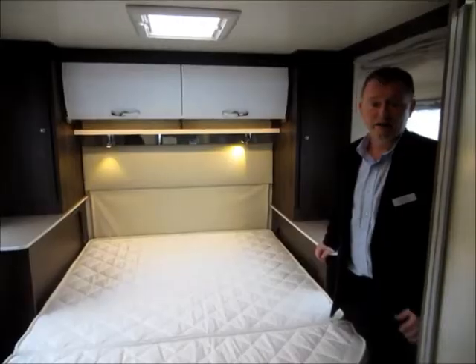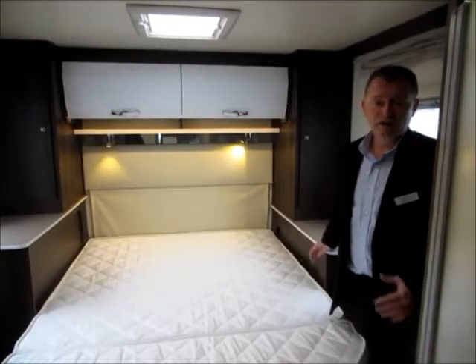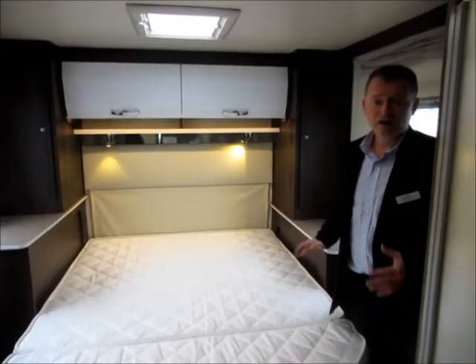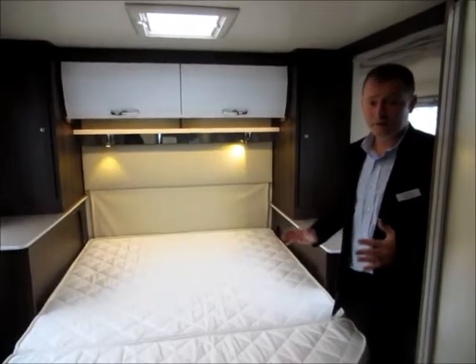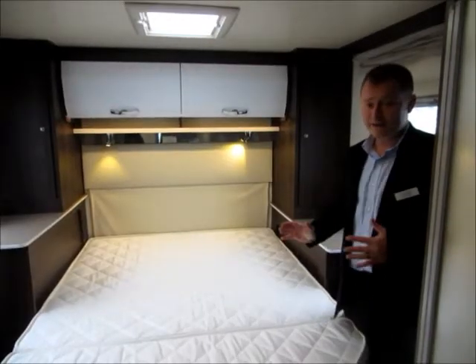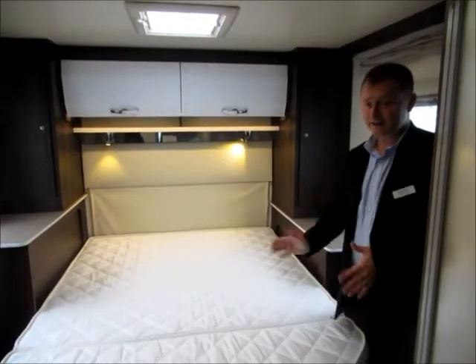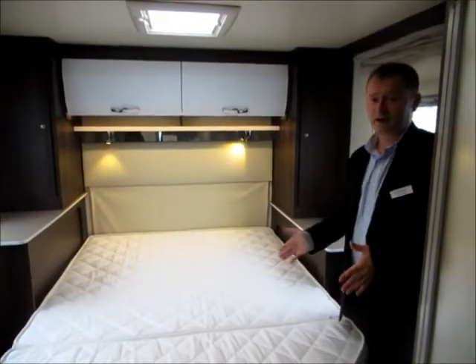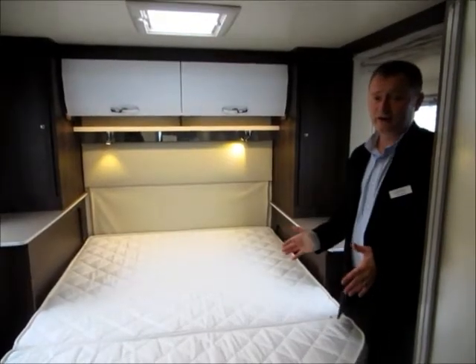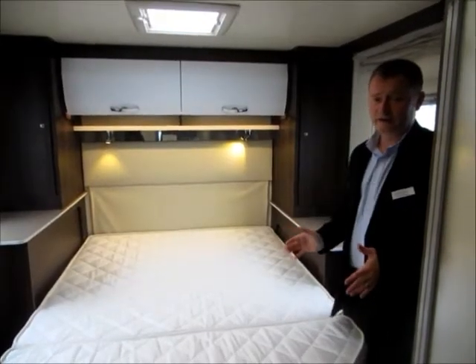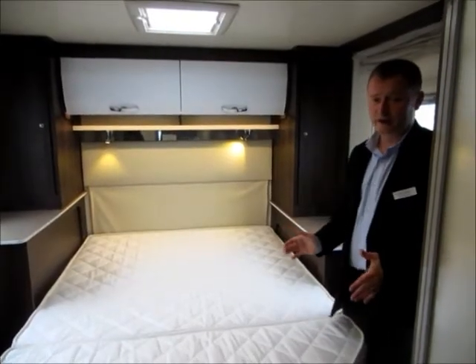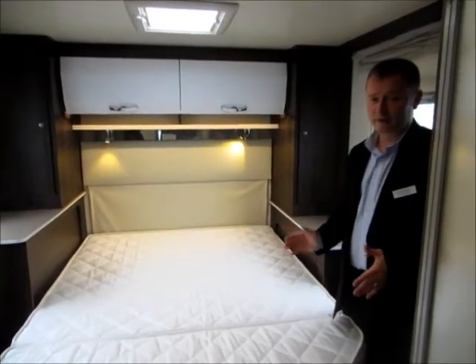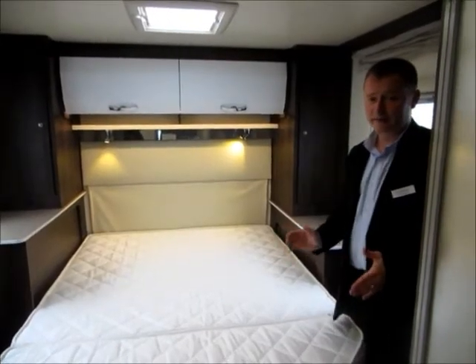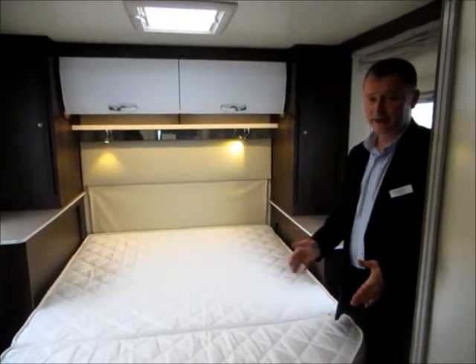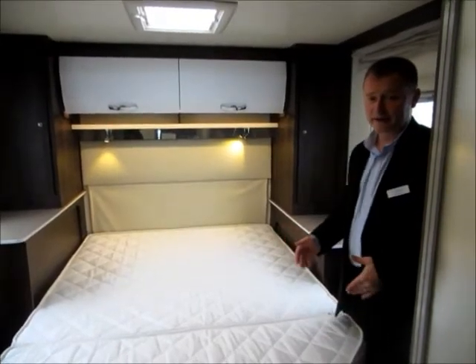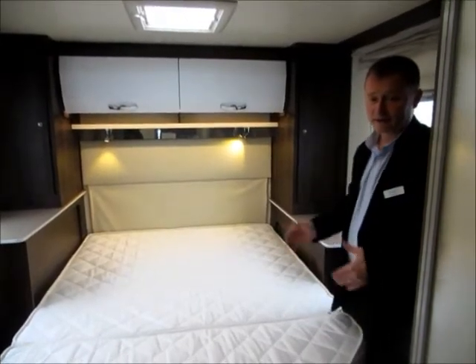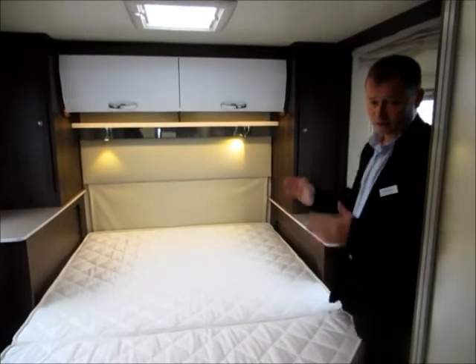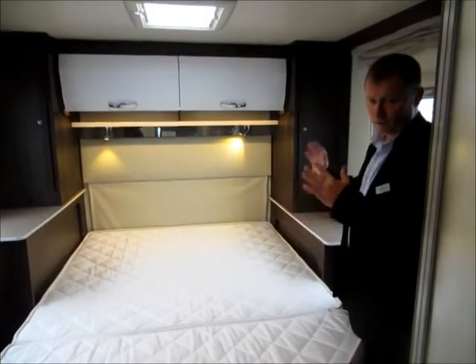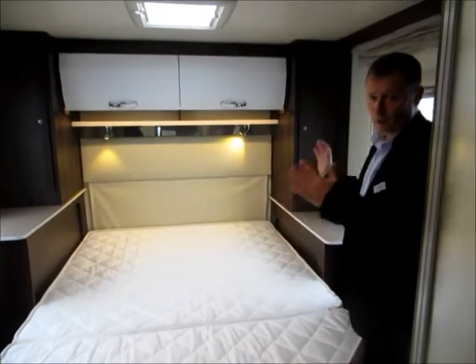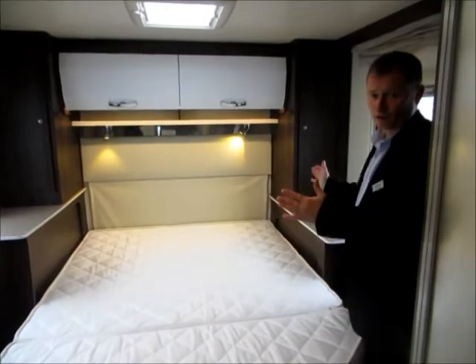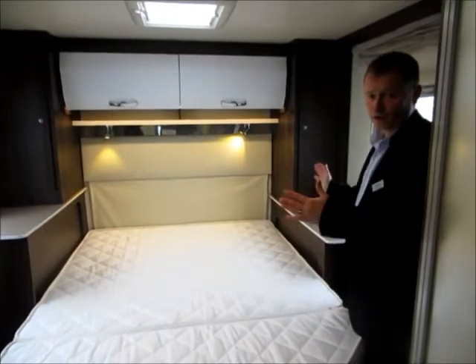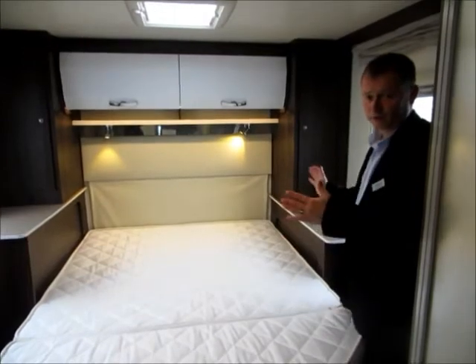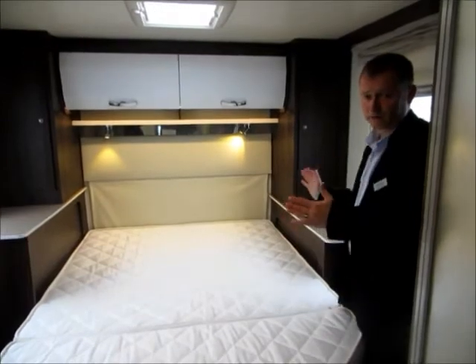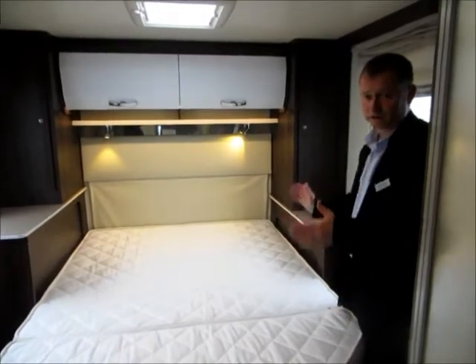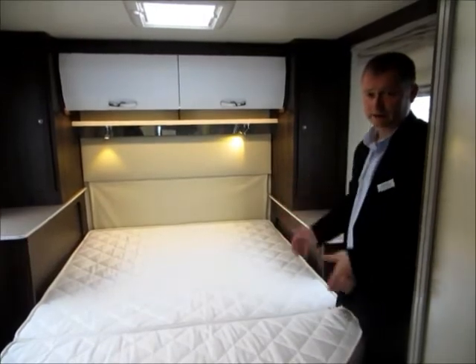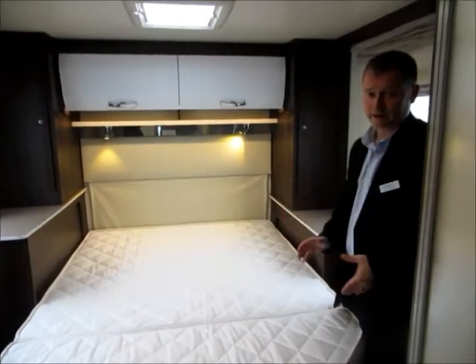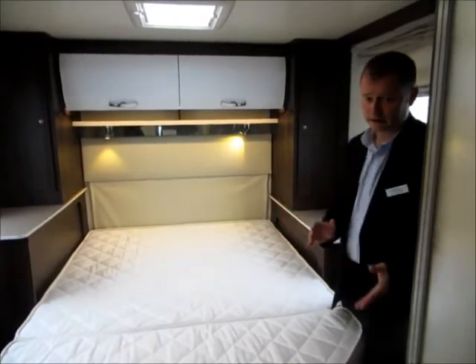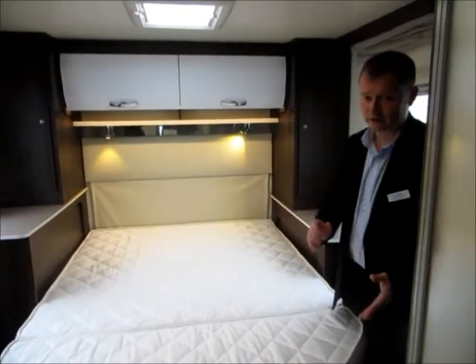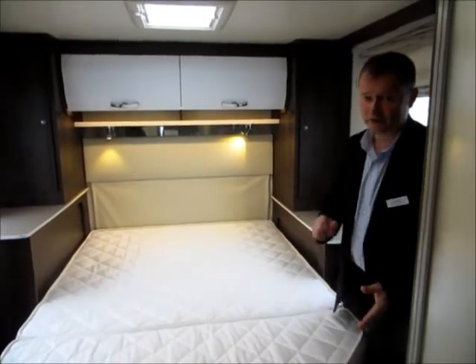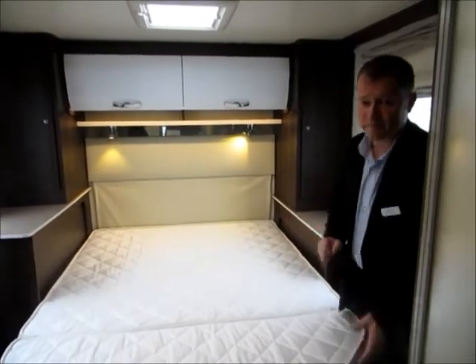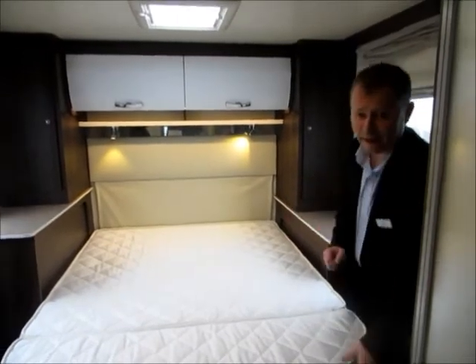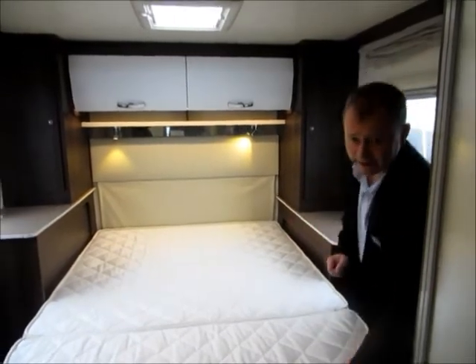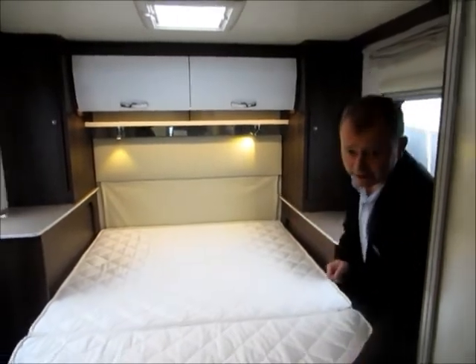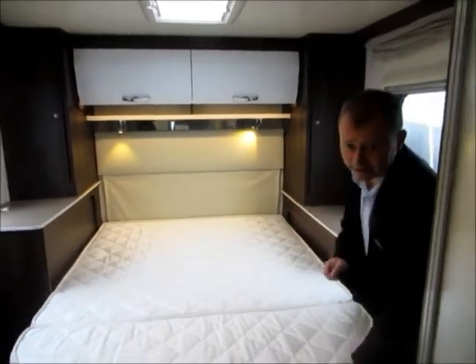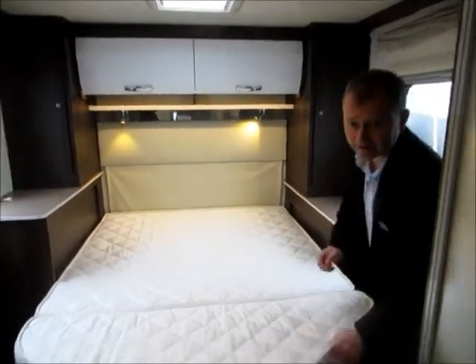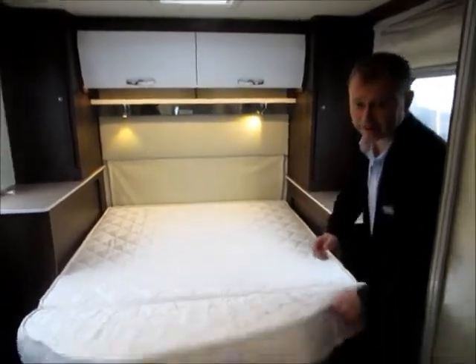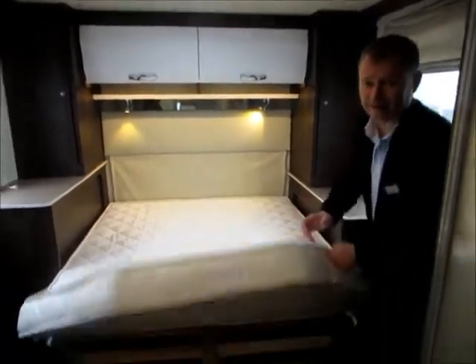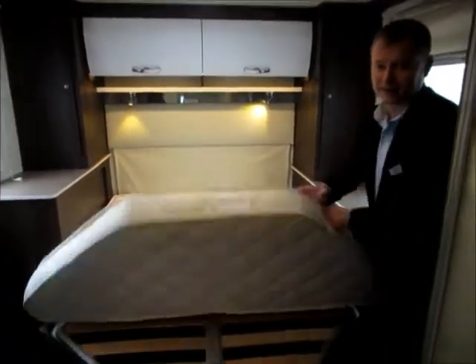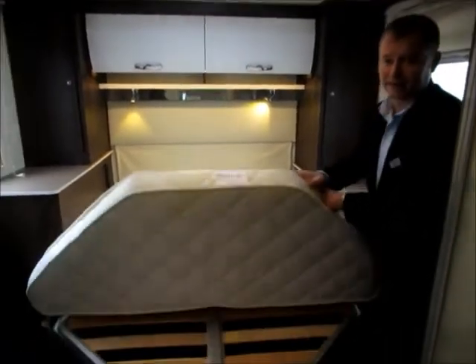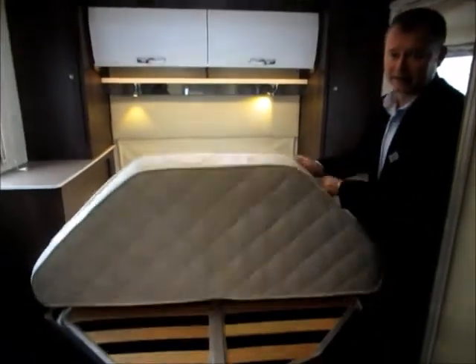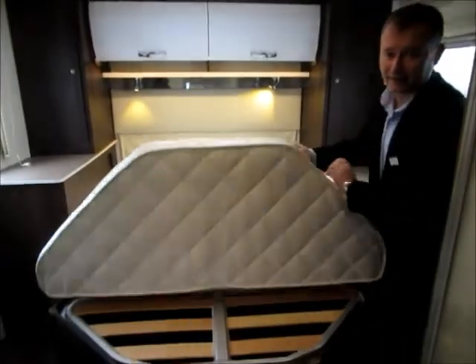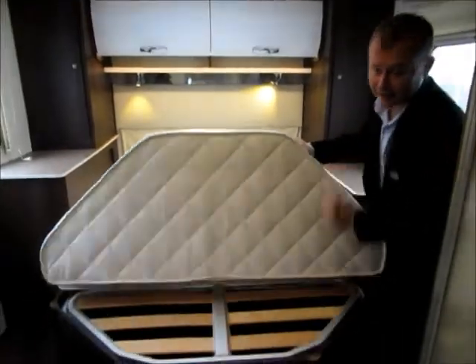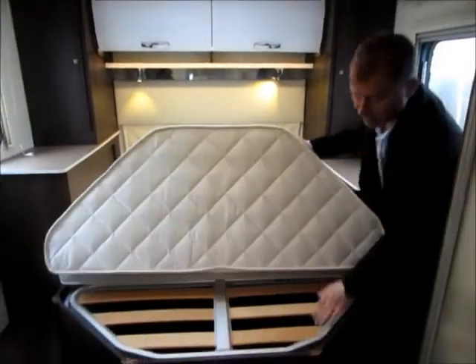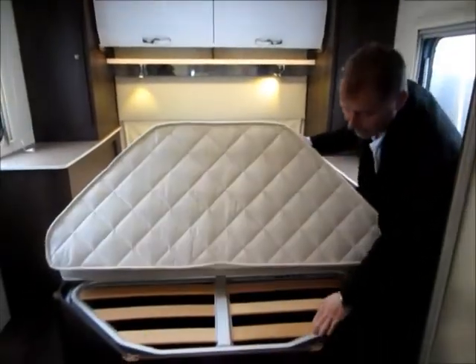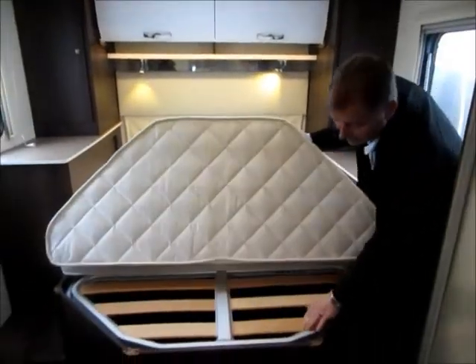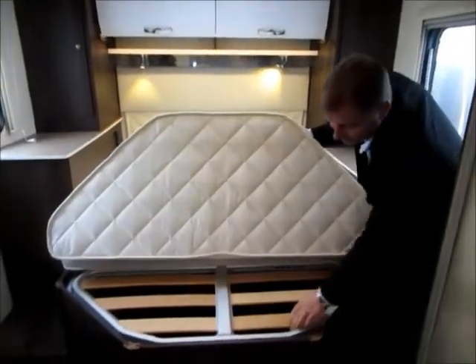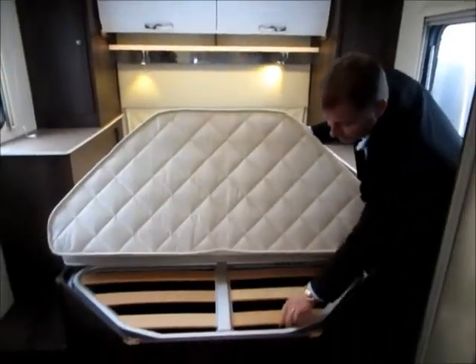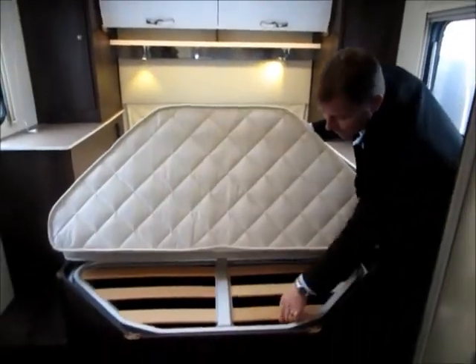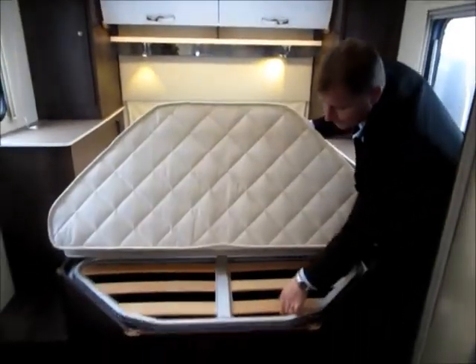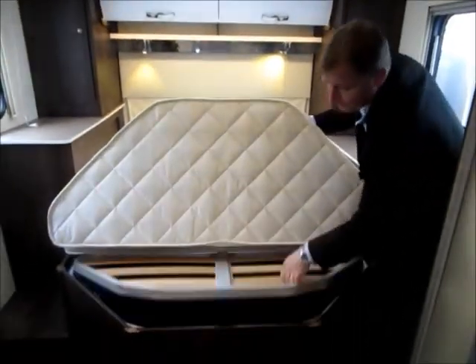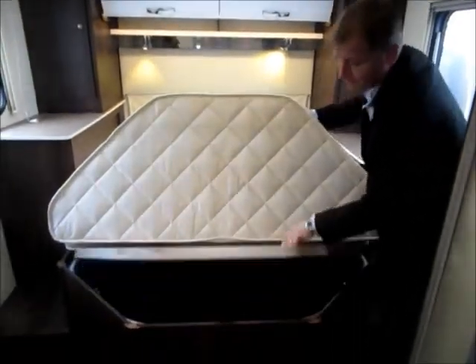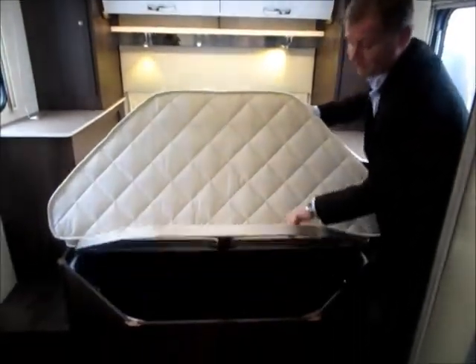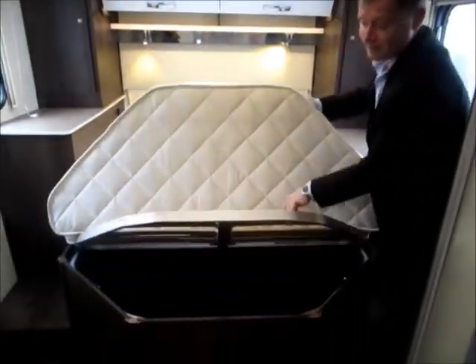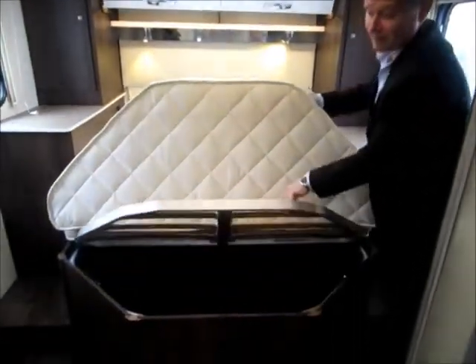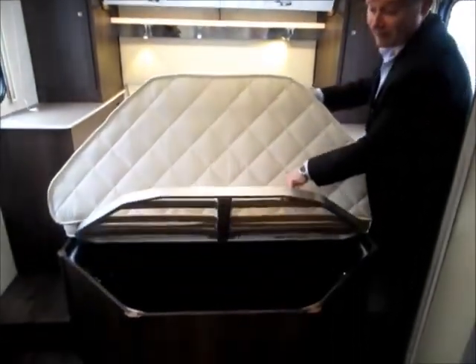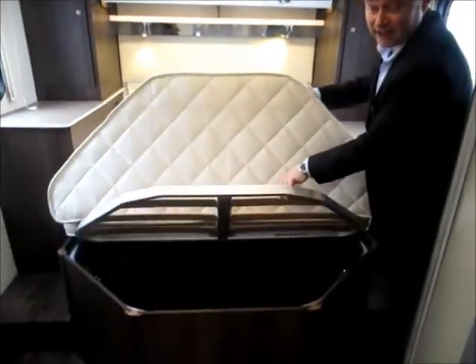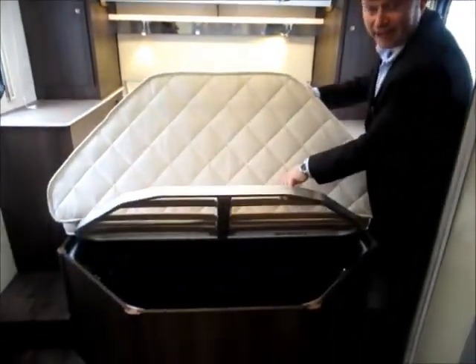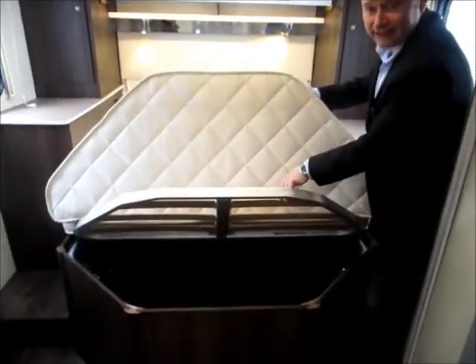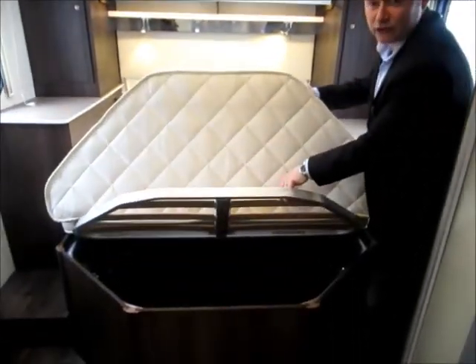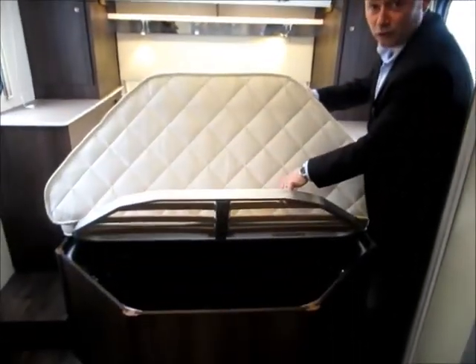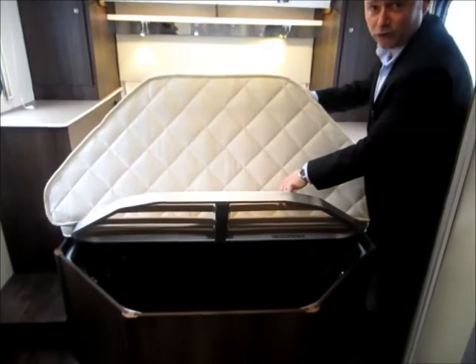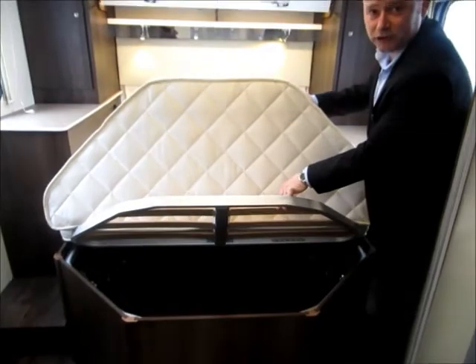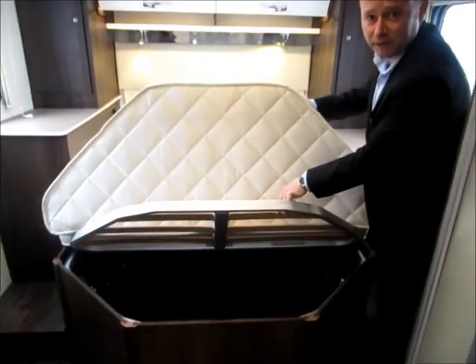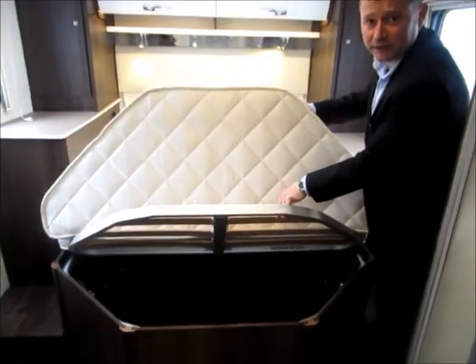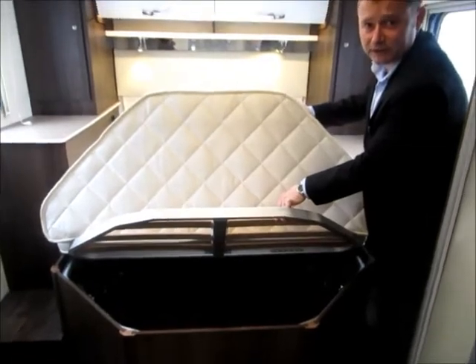To either side of the island bed, there are wardrobes. And under the bed, there's a handy storage space.